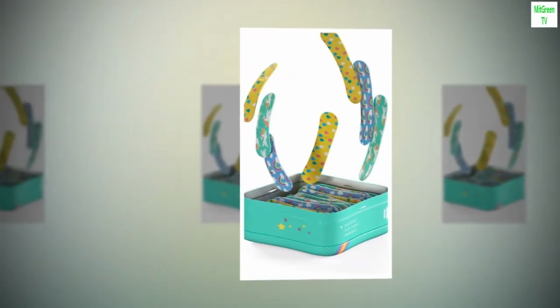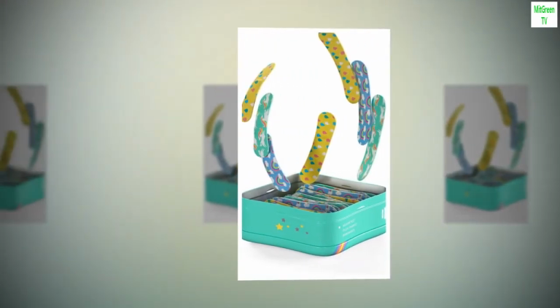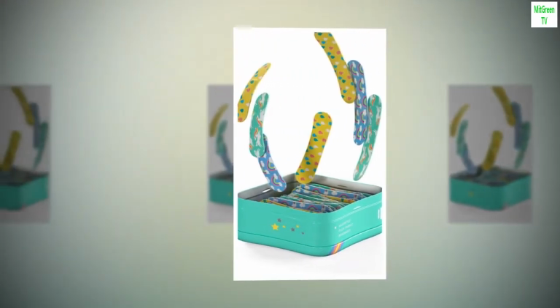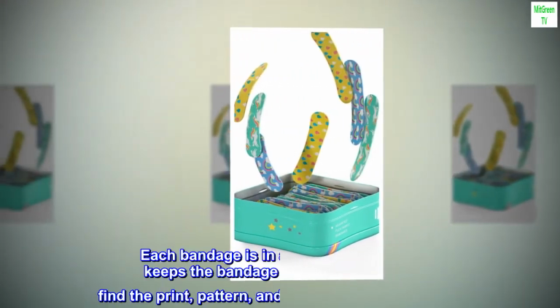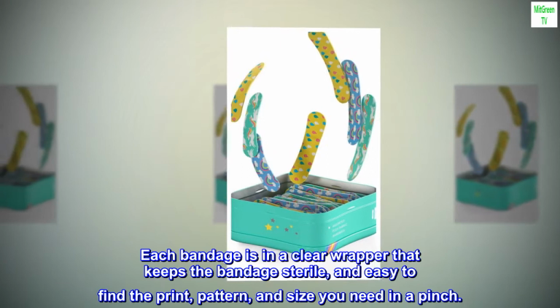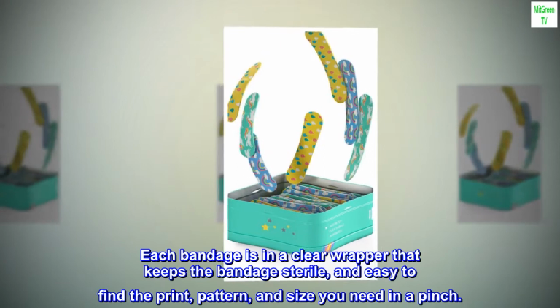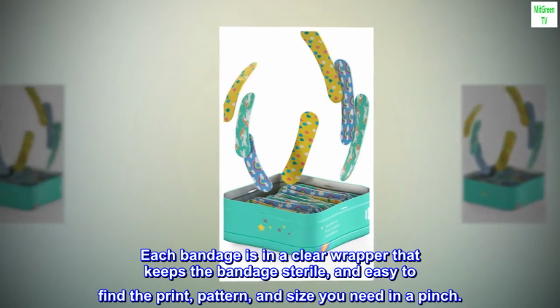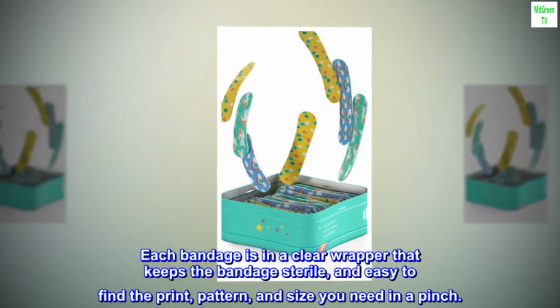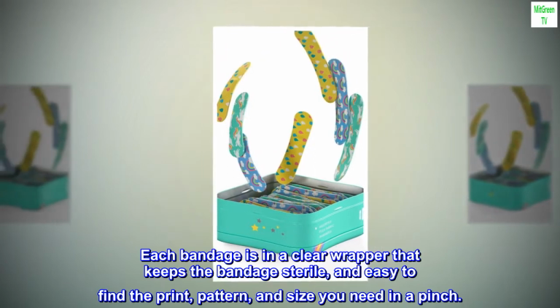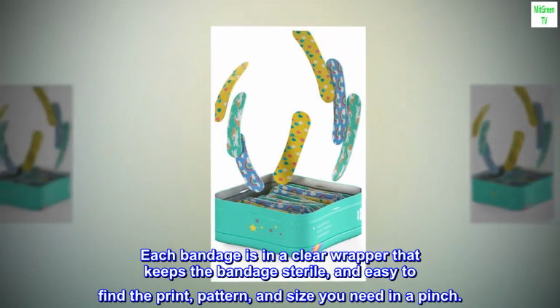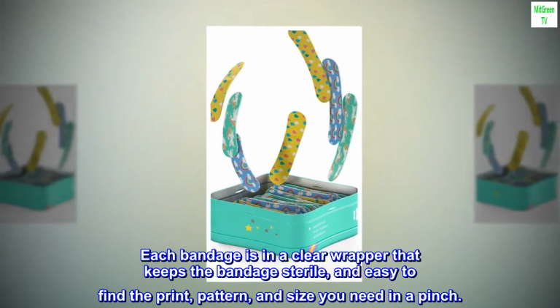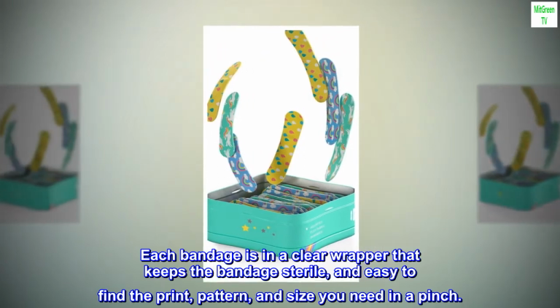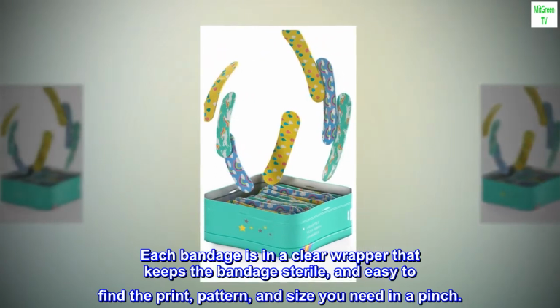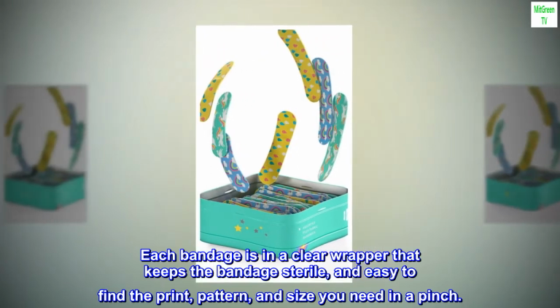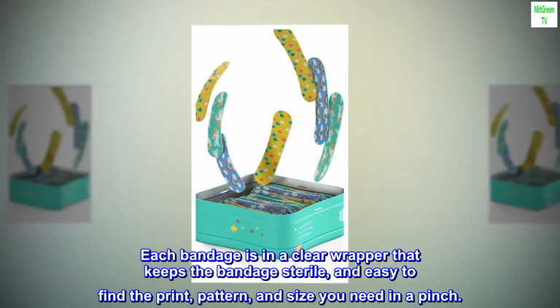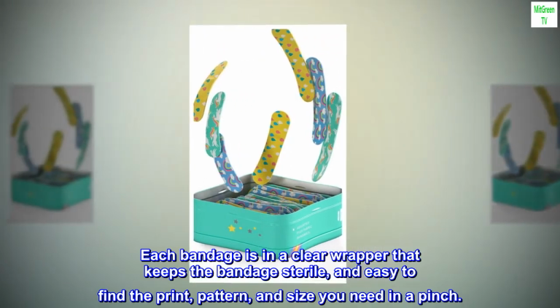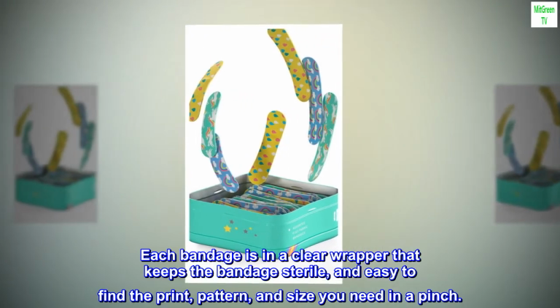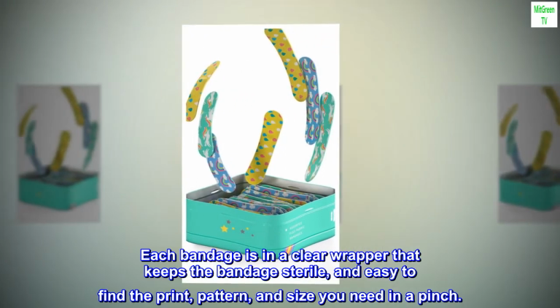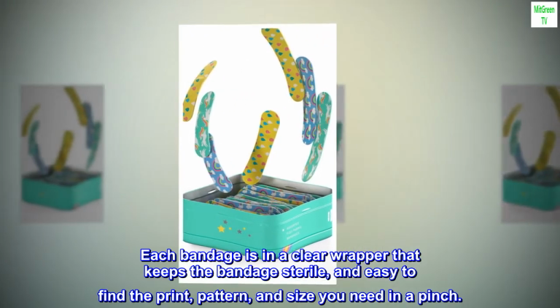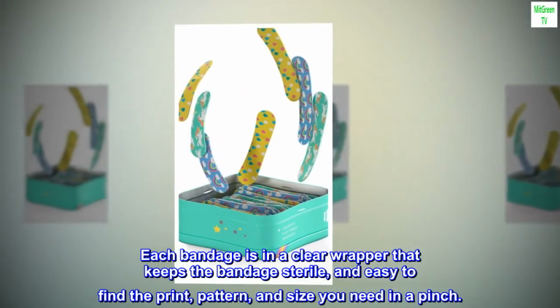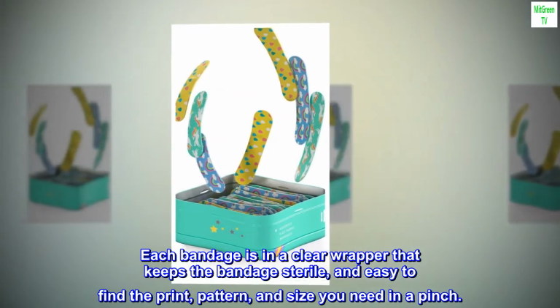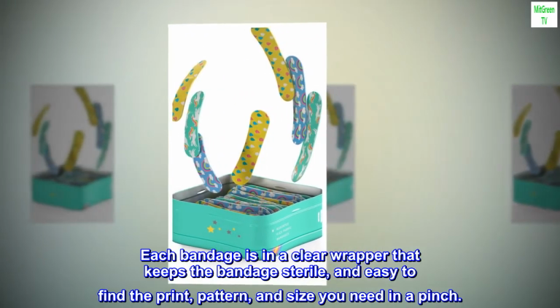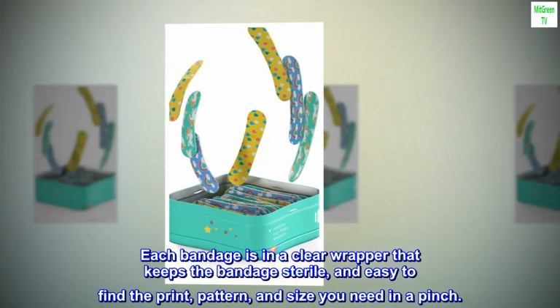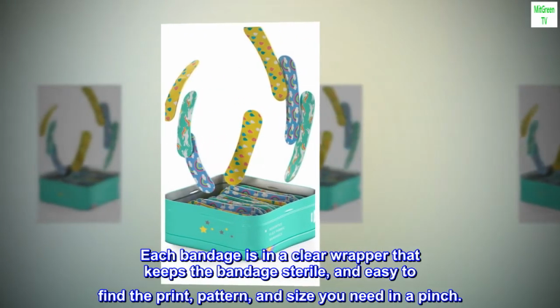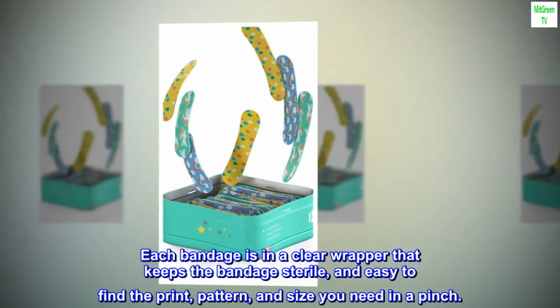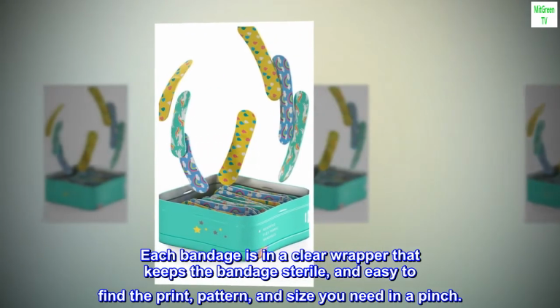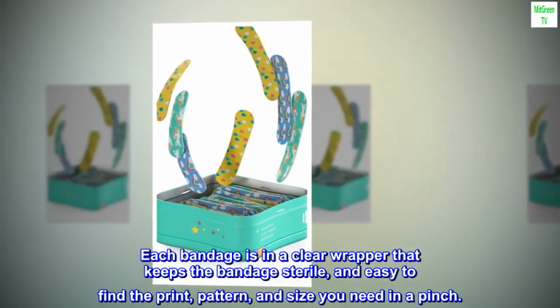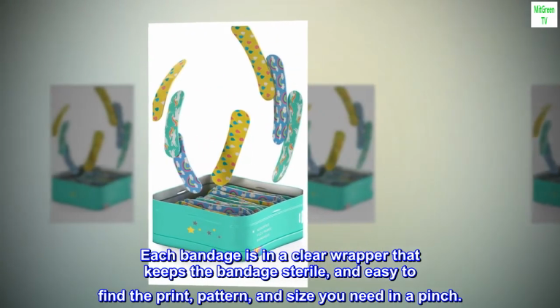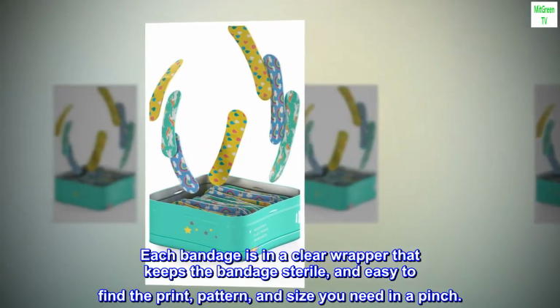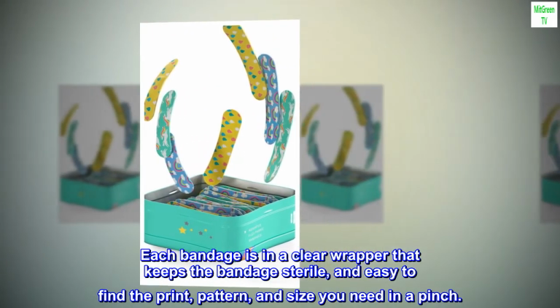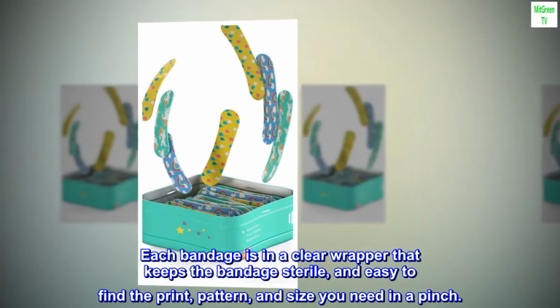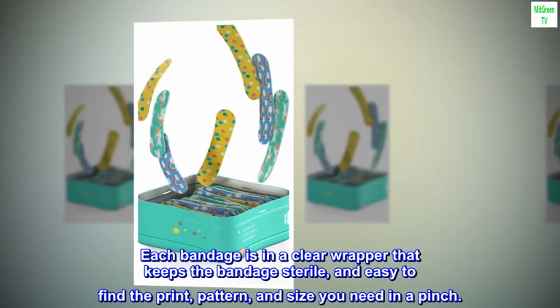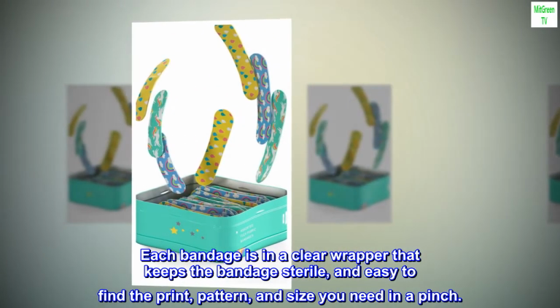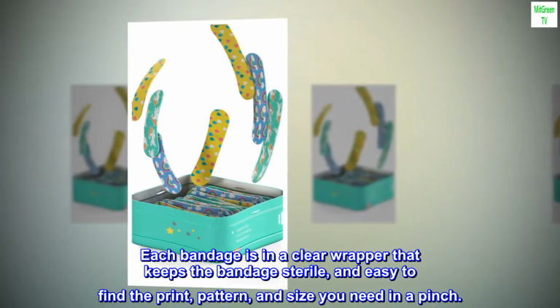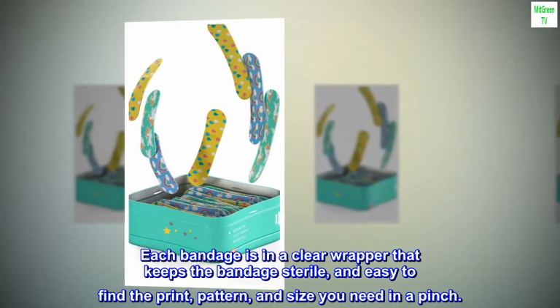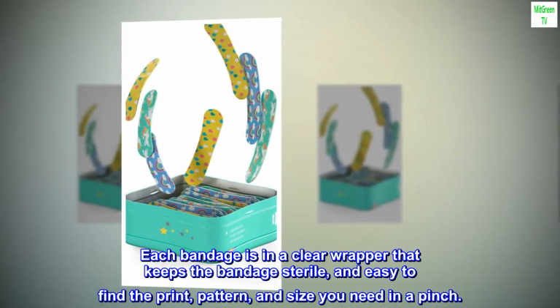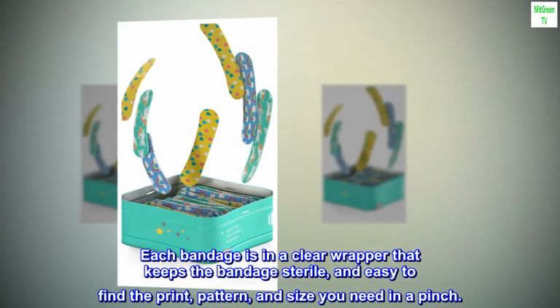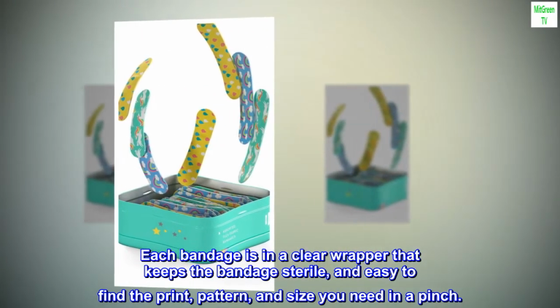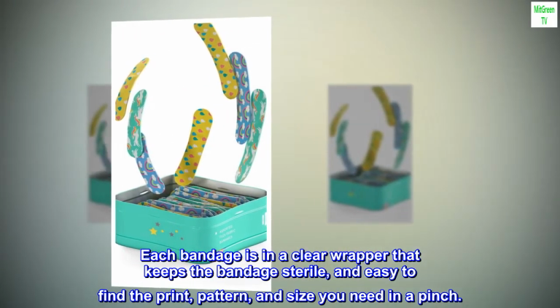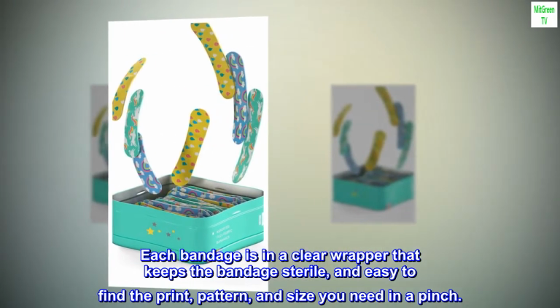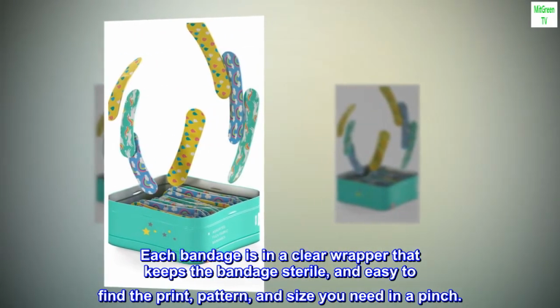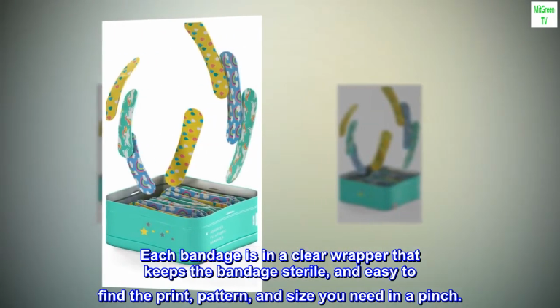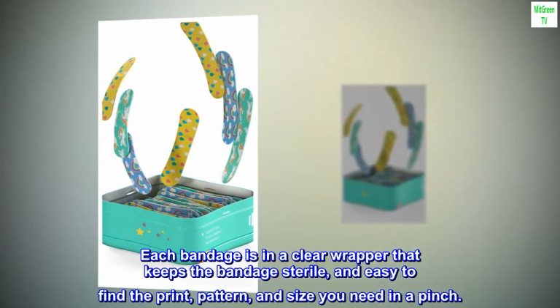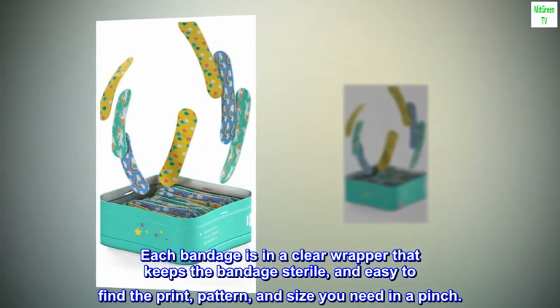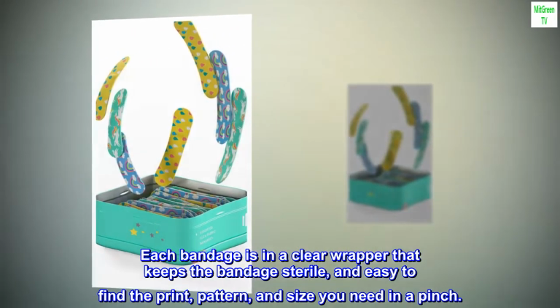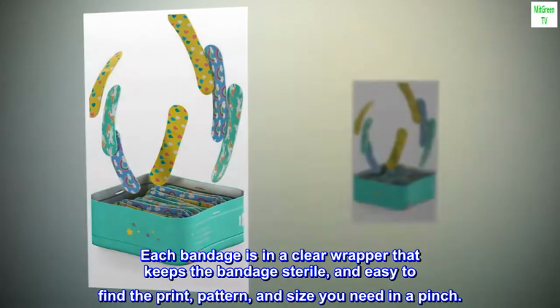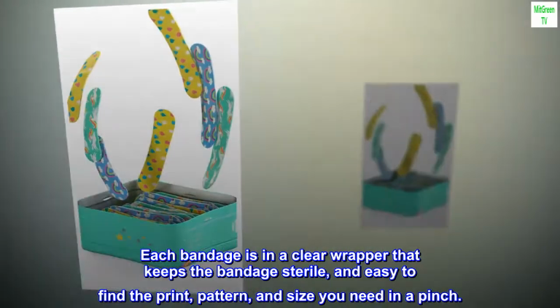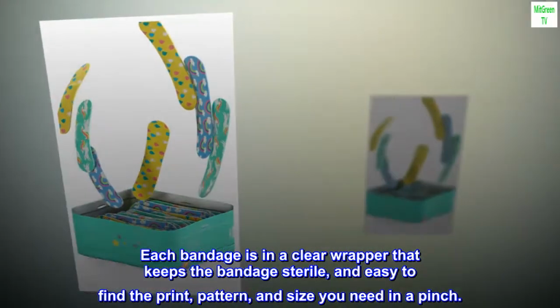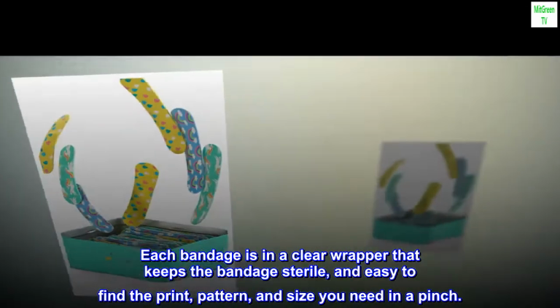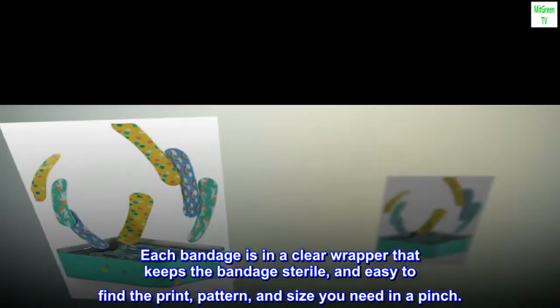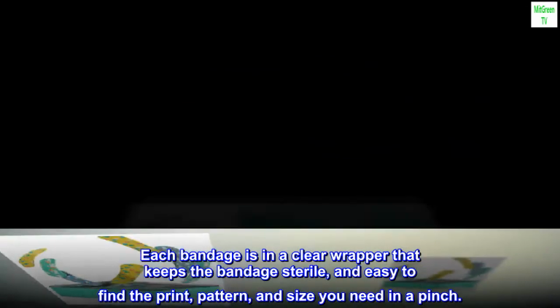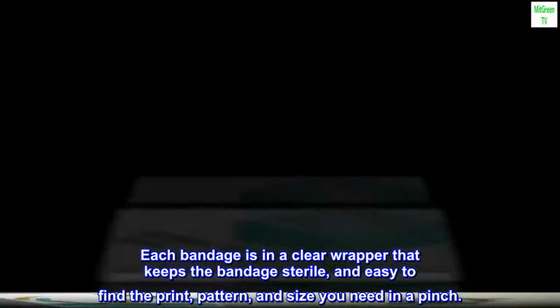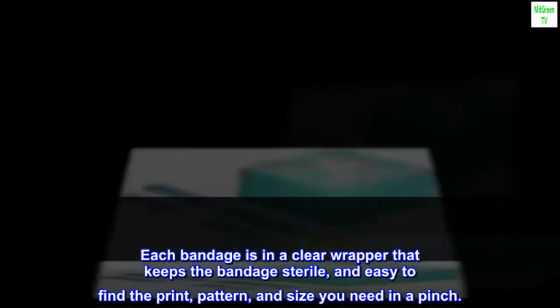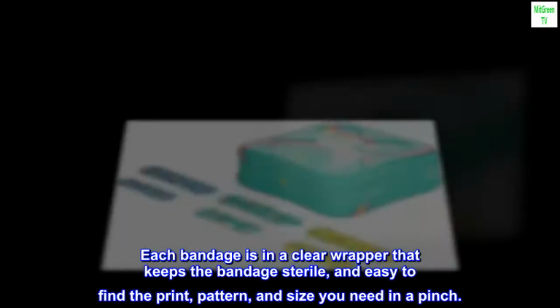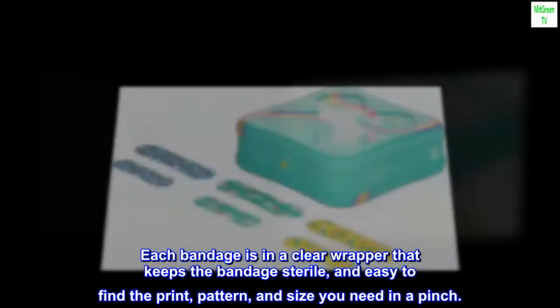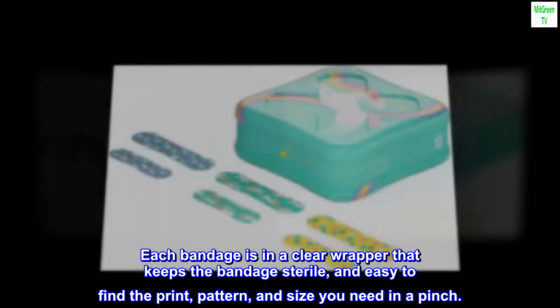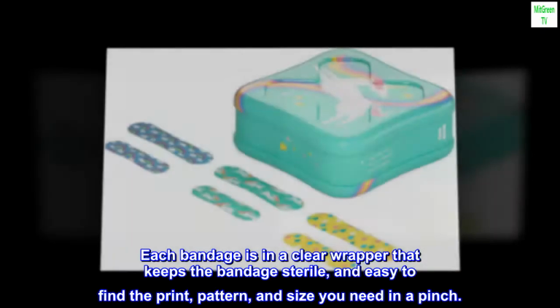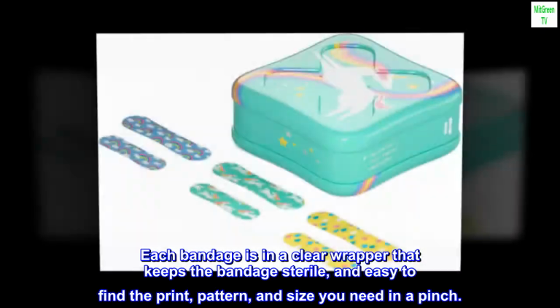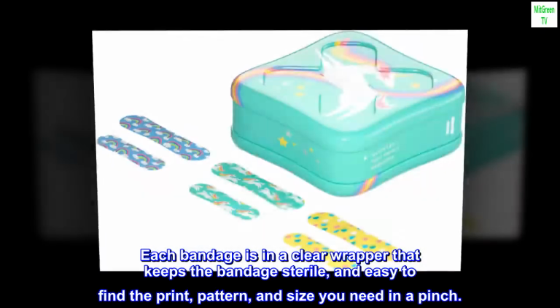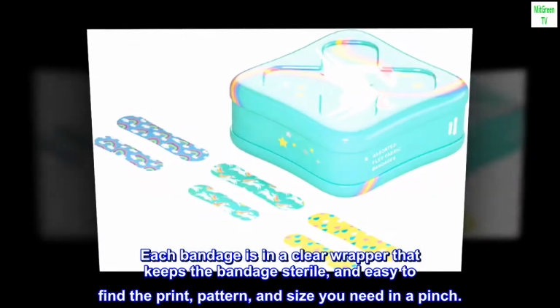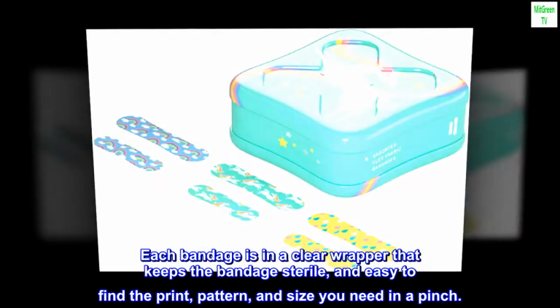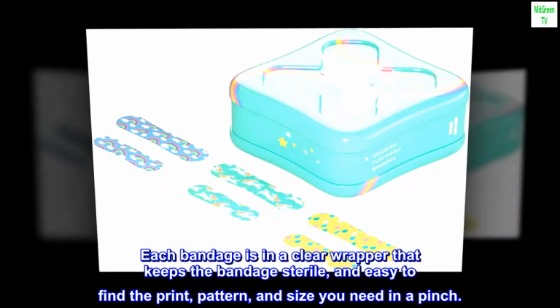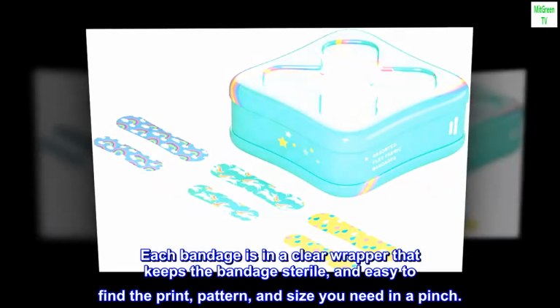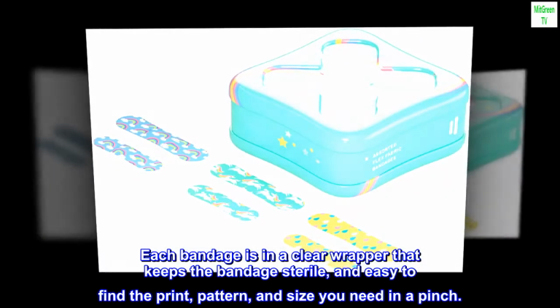Each bandage is in a clear wrapper that keeps the bandage sterile, and easy to find the print, pattern, and size you need in a pinch.